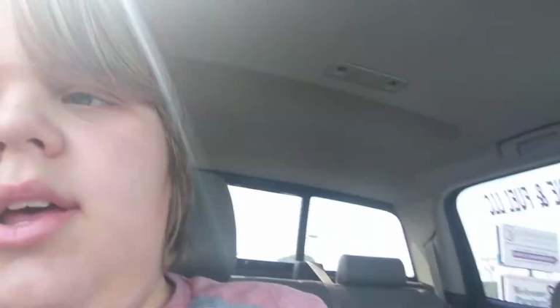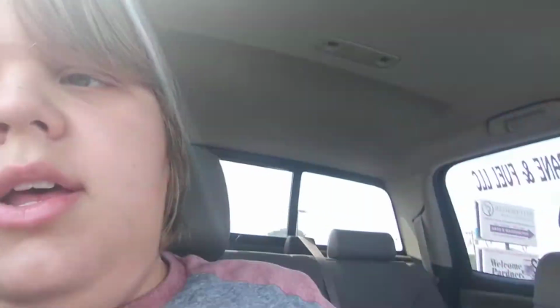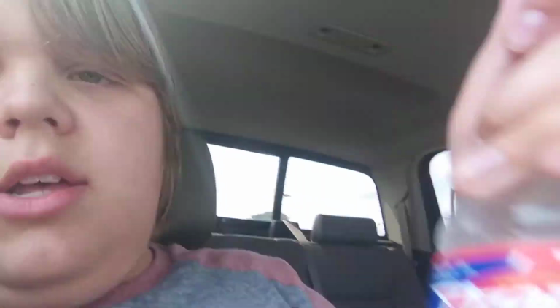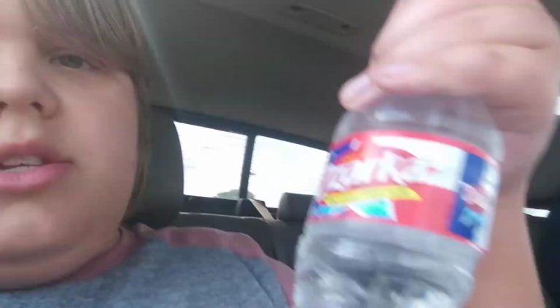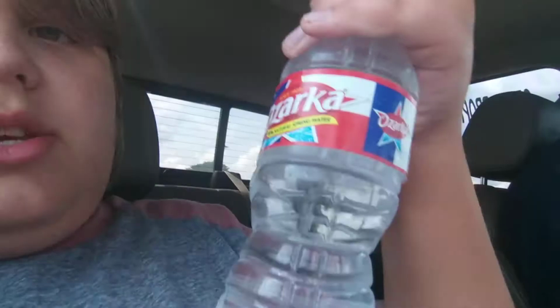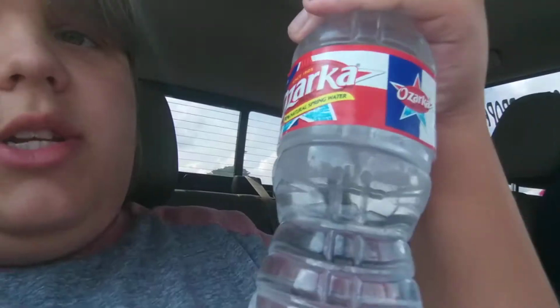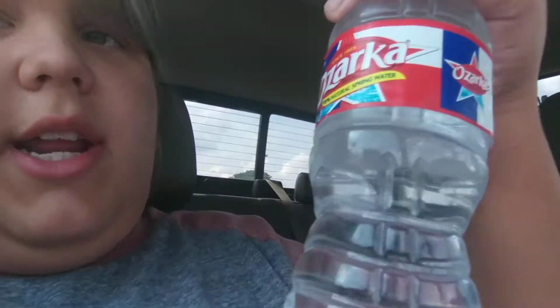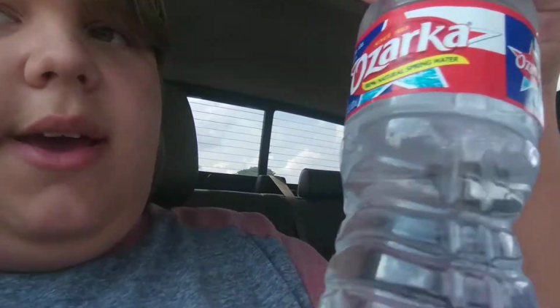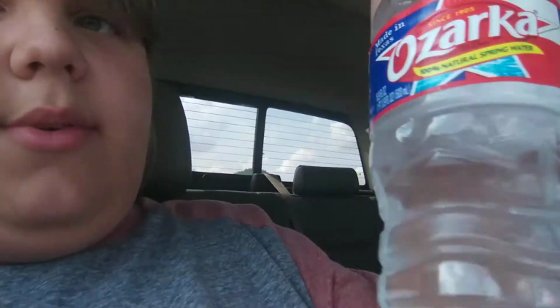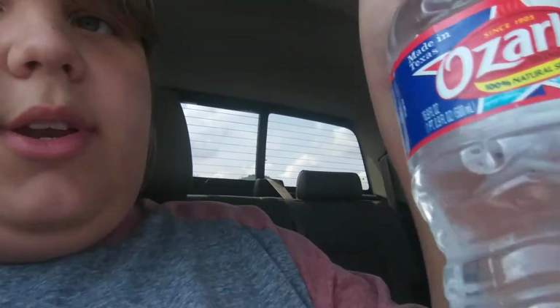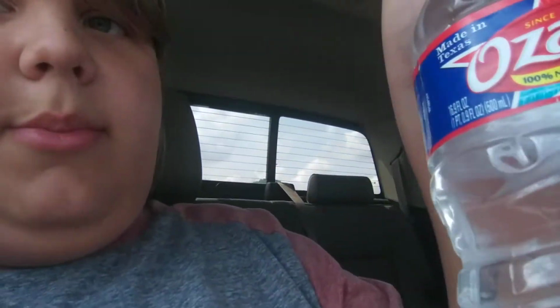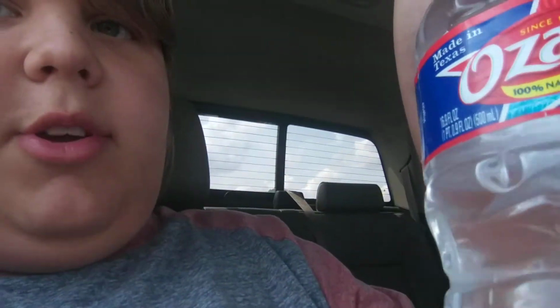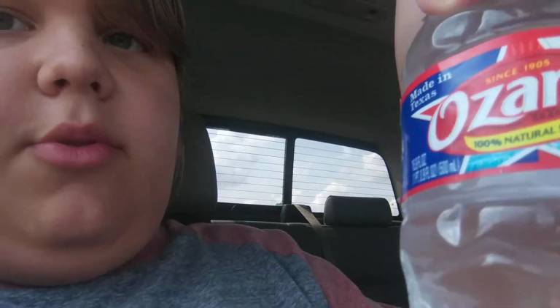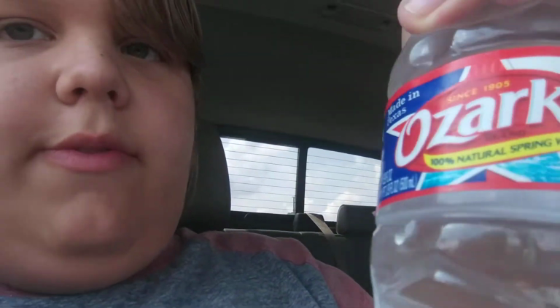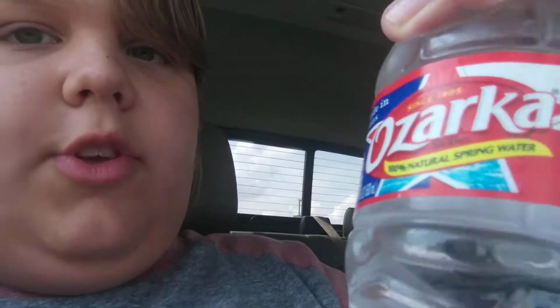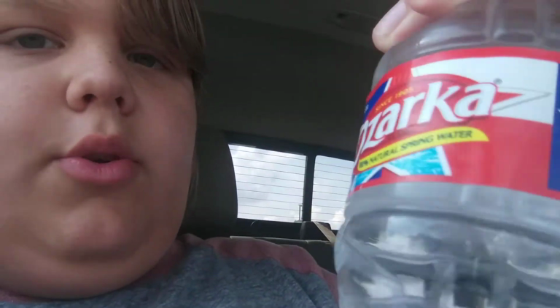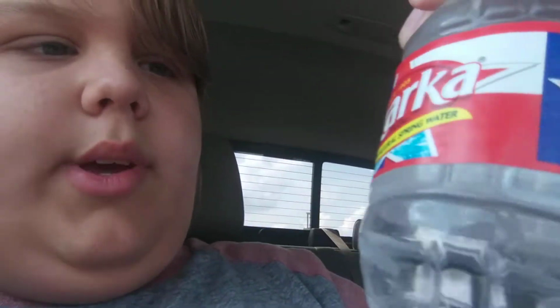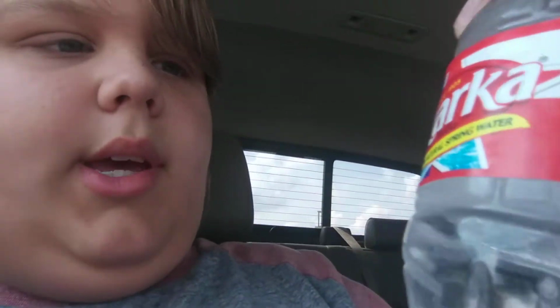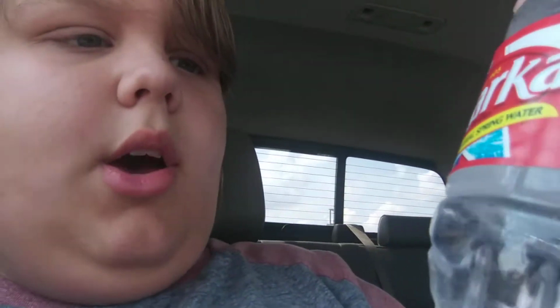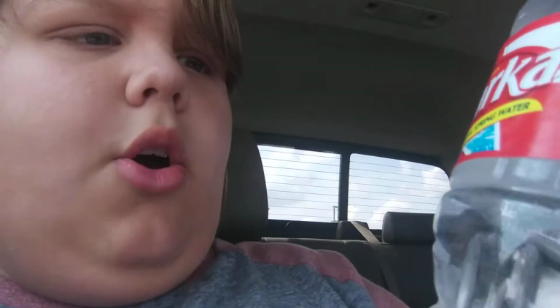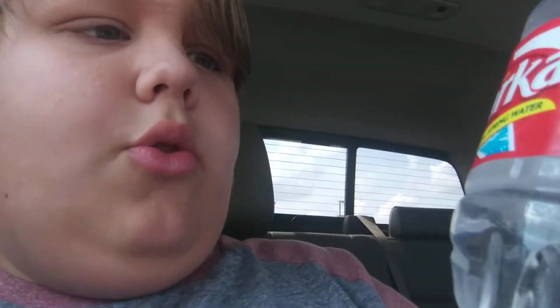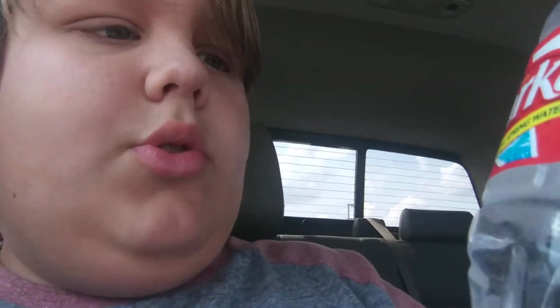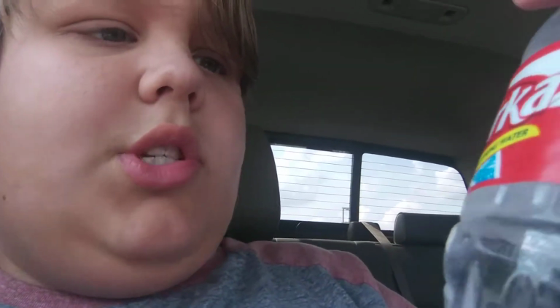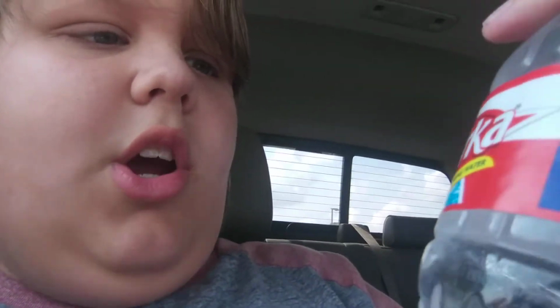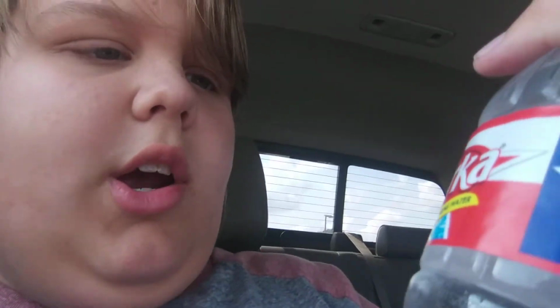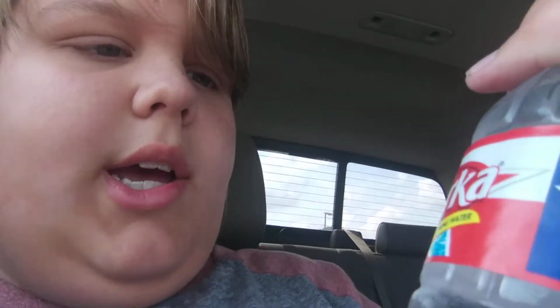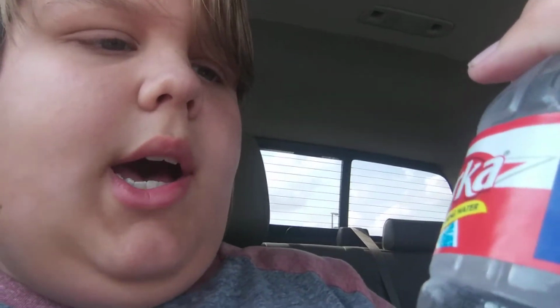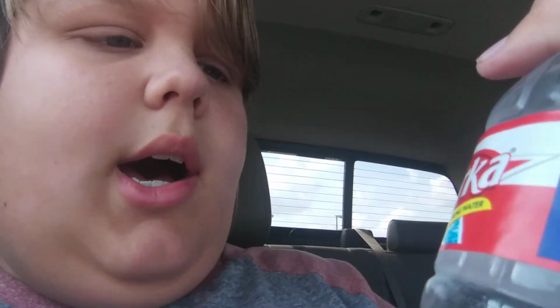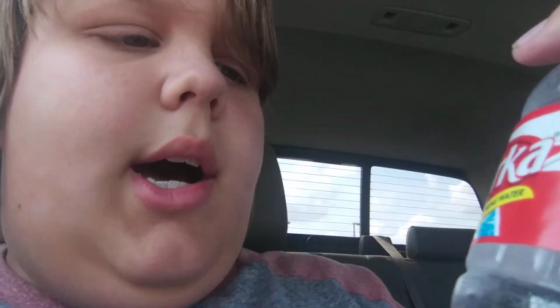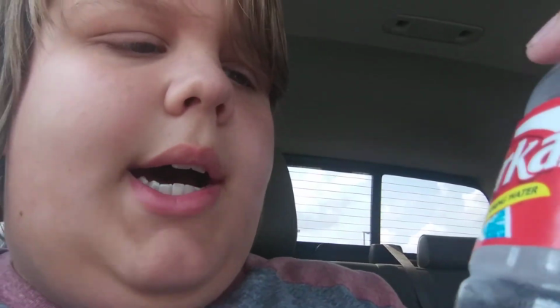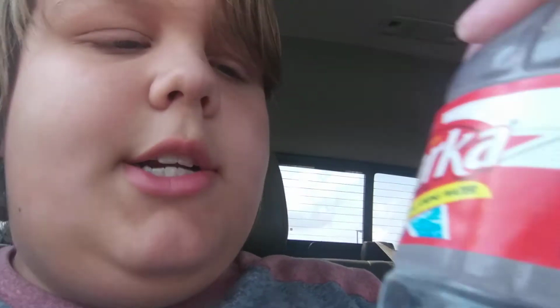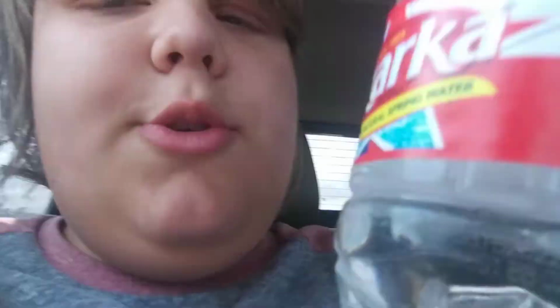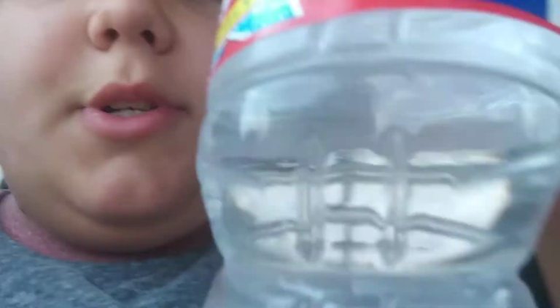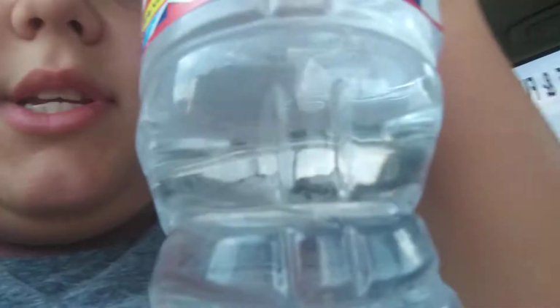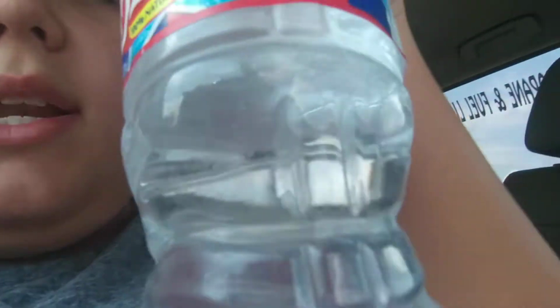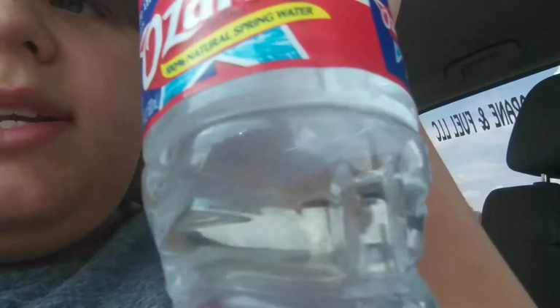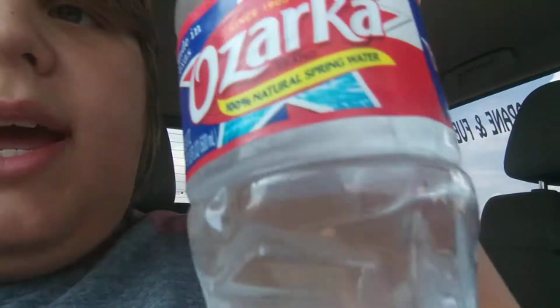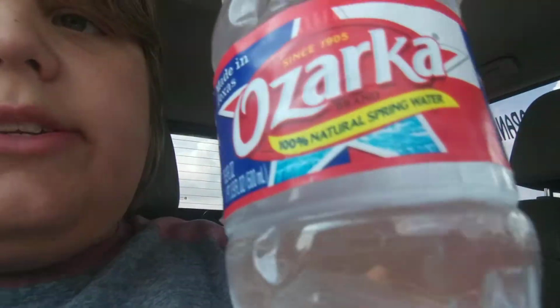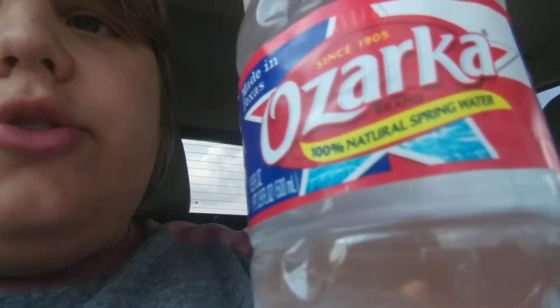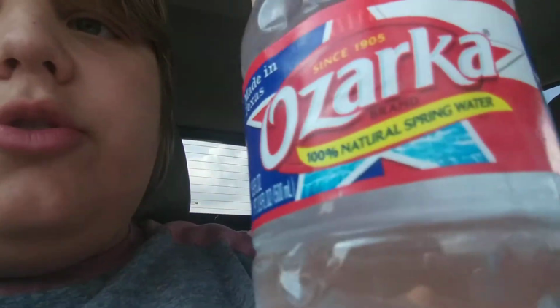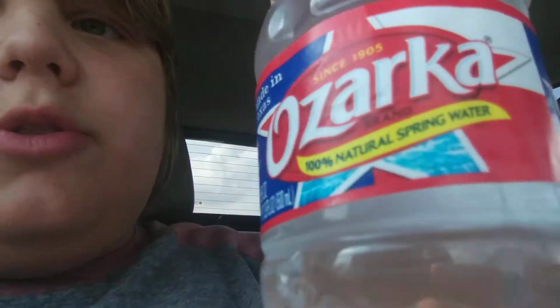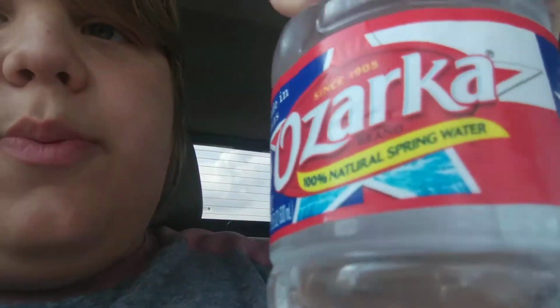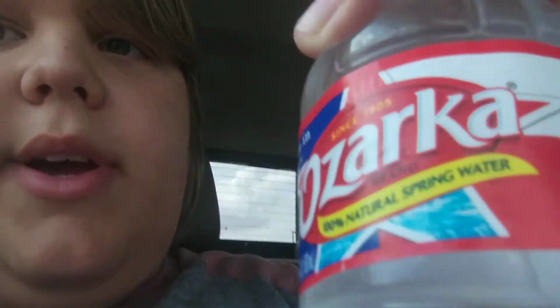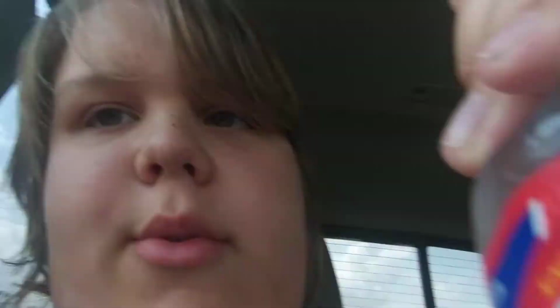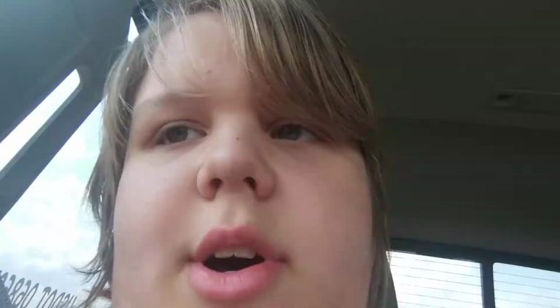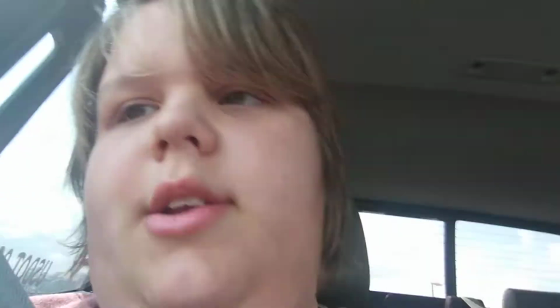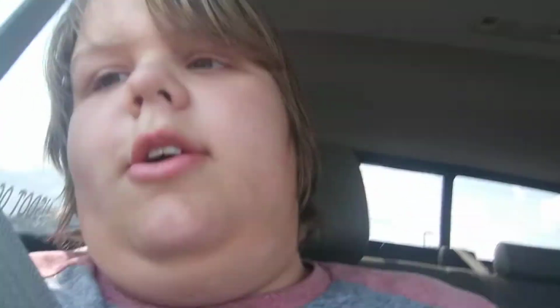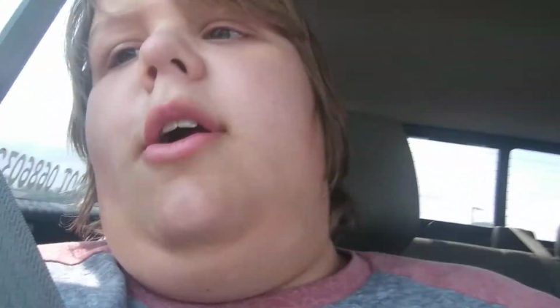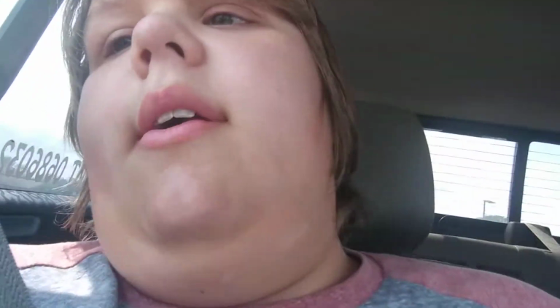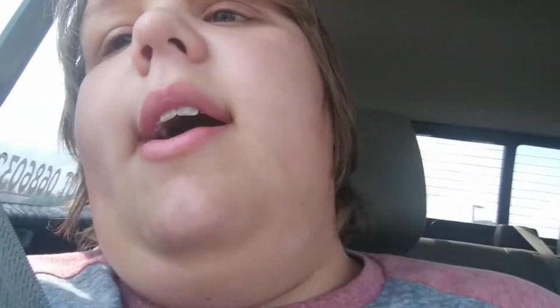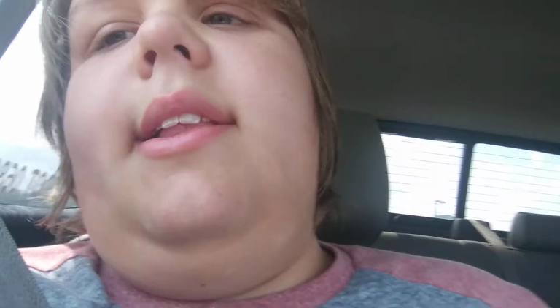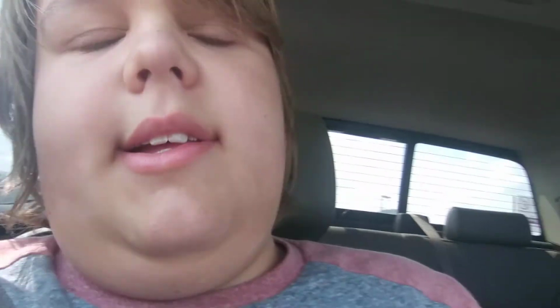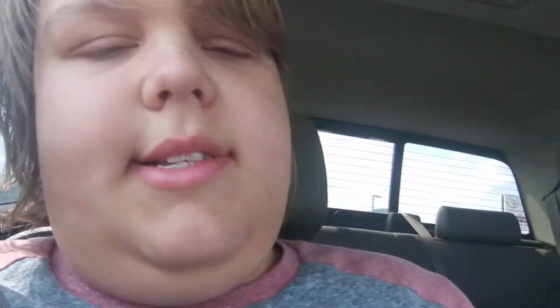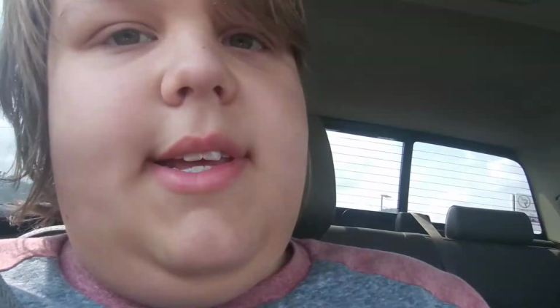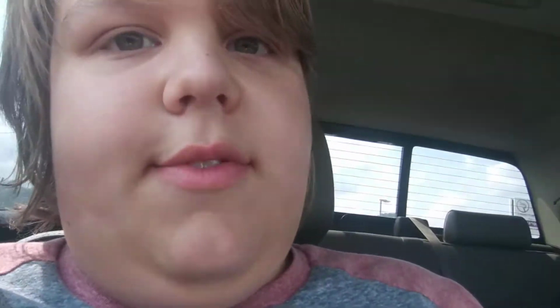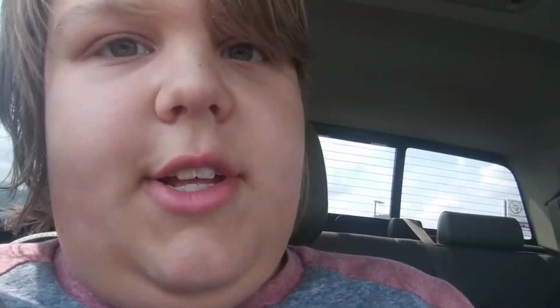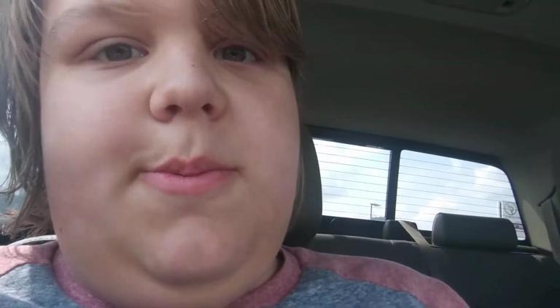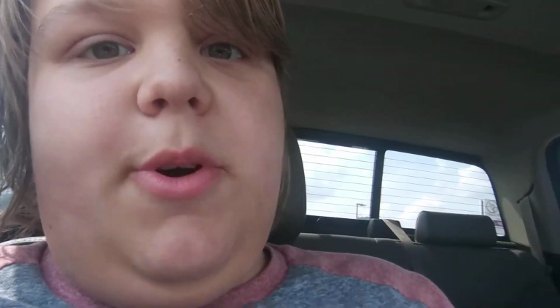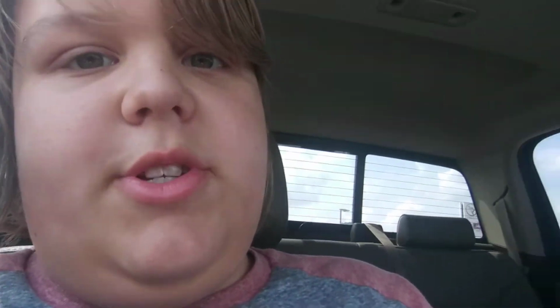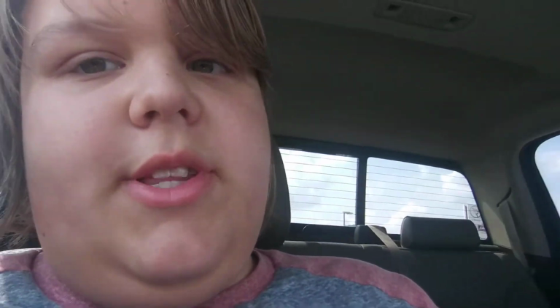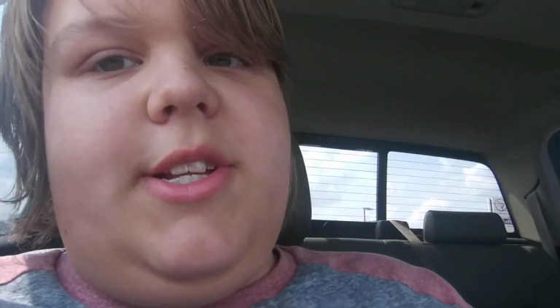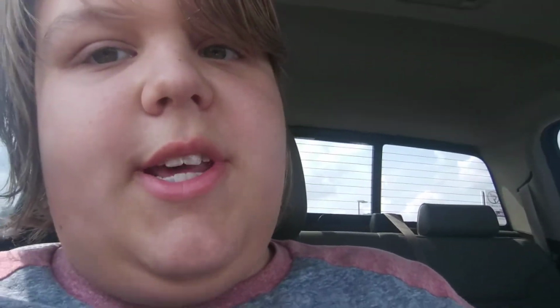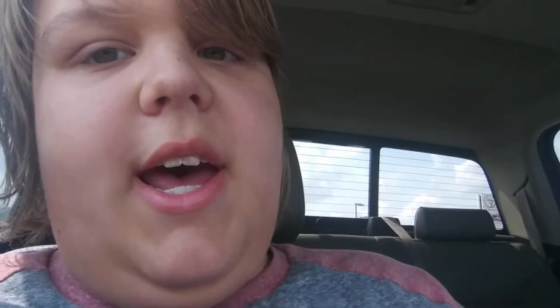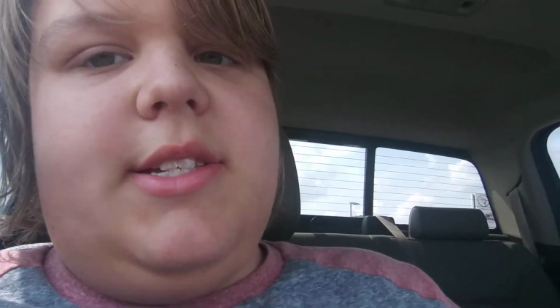So today we're going to be reviewing Ozarka, 100% natural spring water. Let's see if that's put to the test.